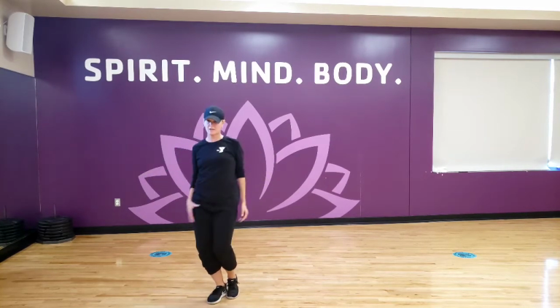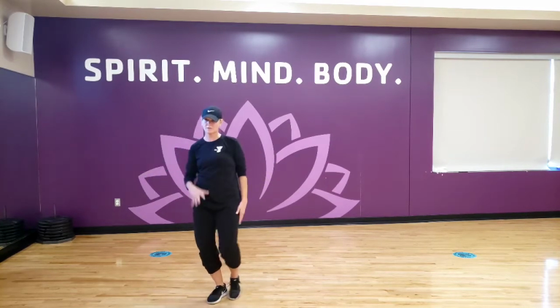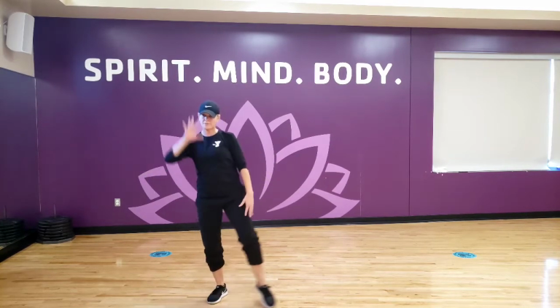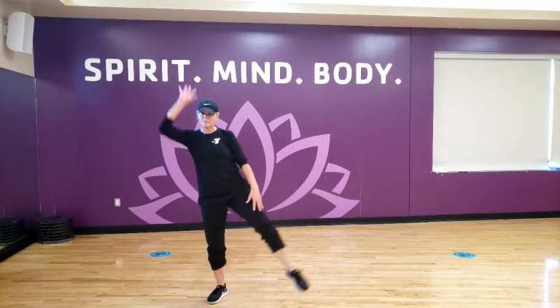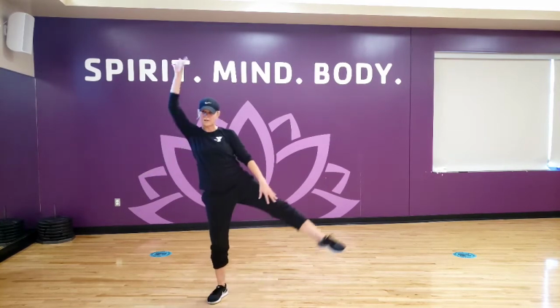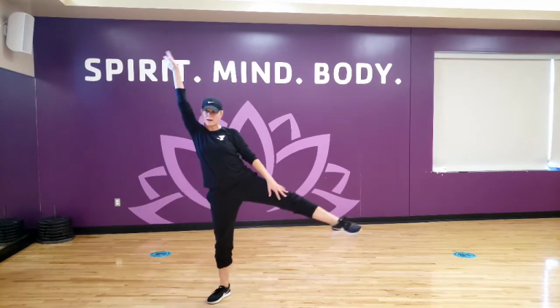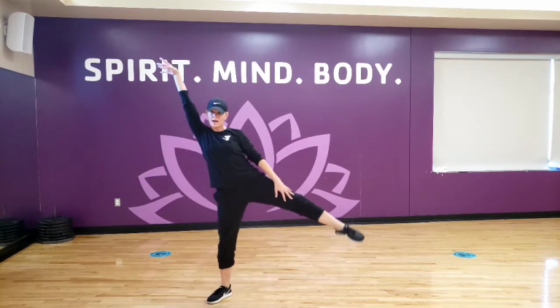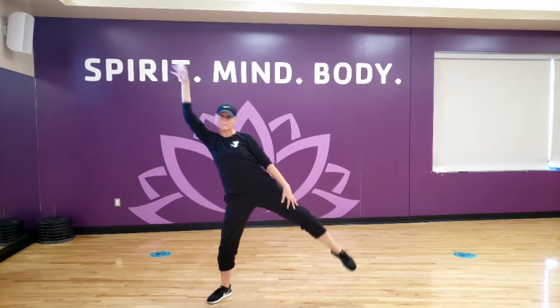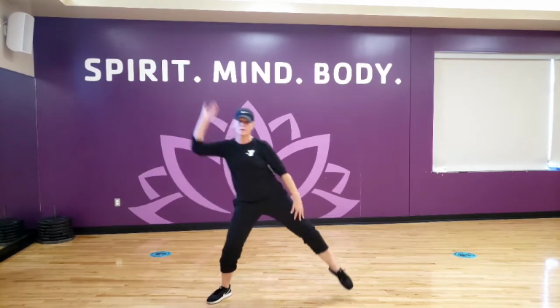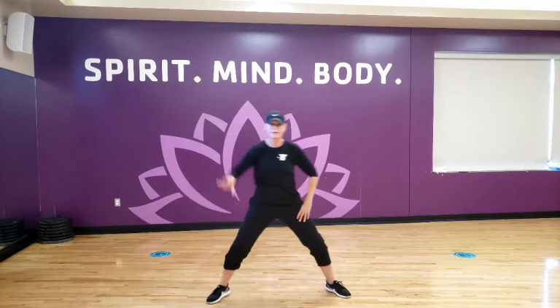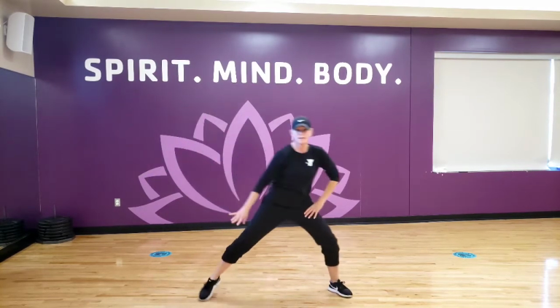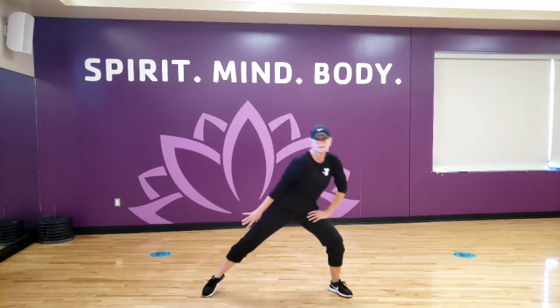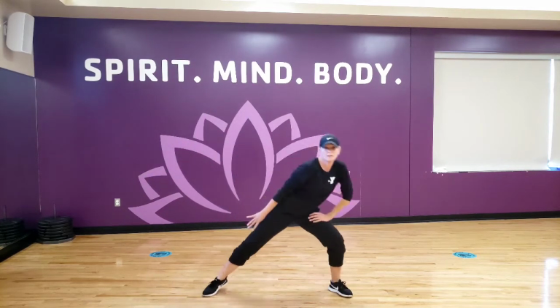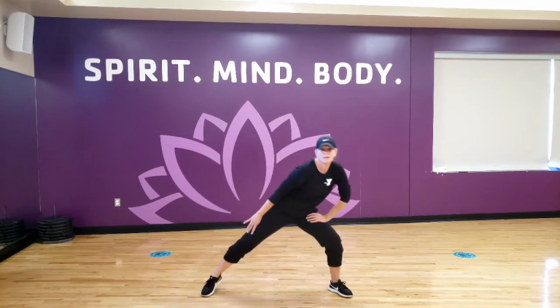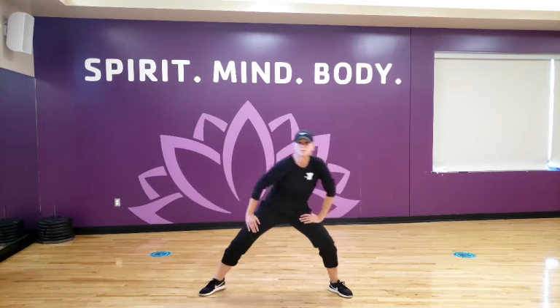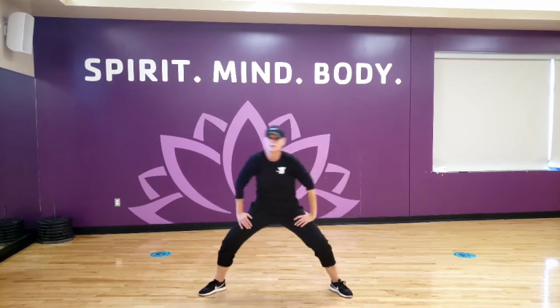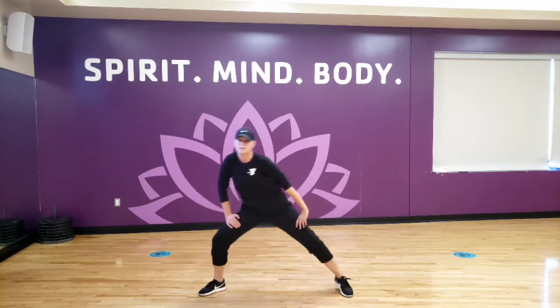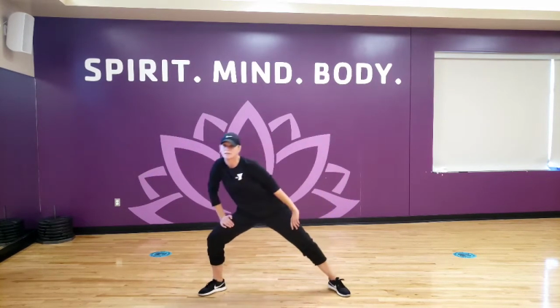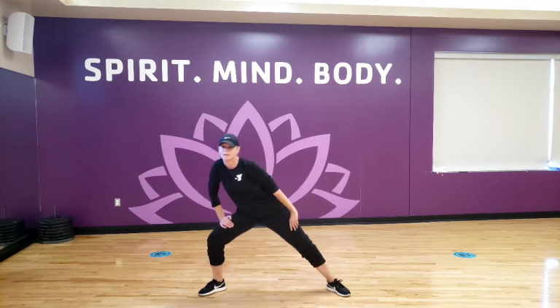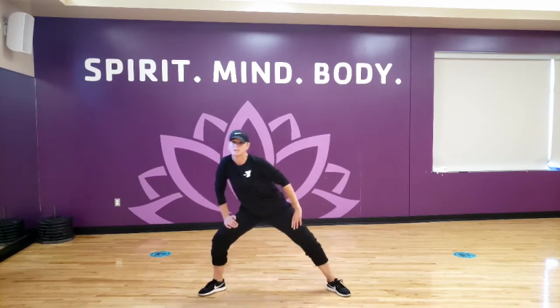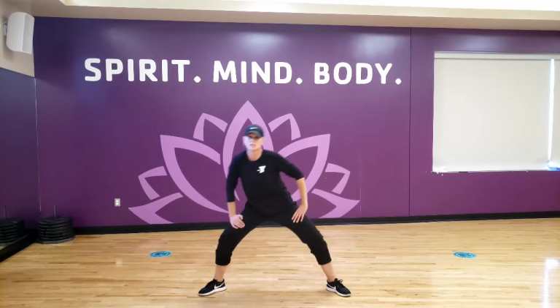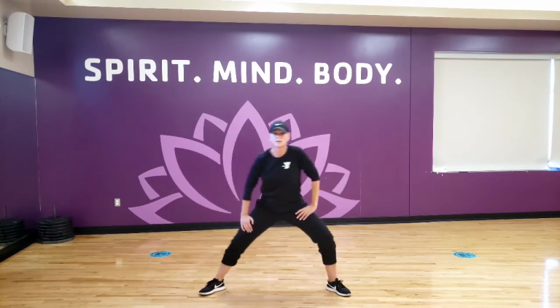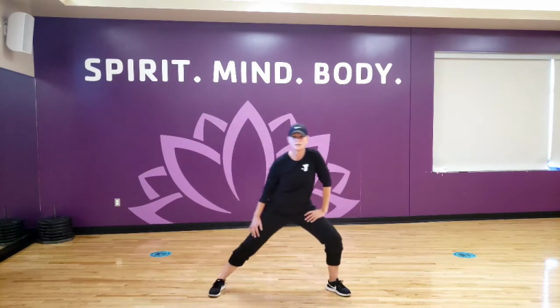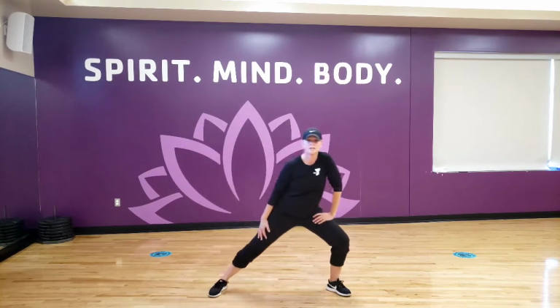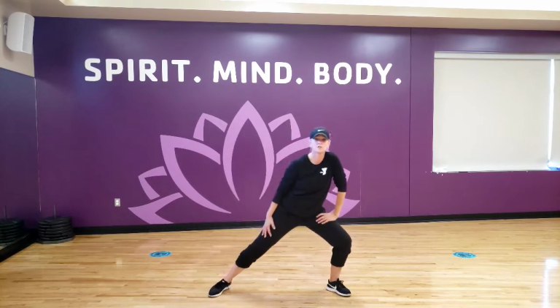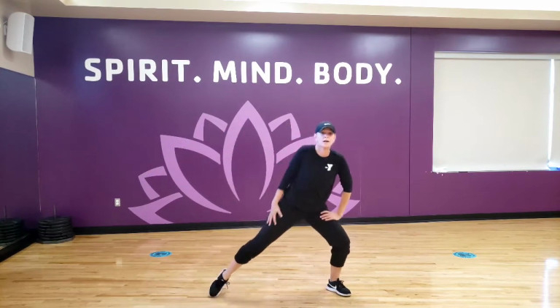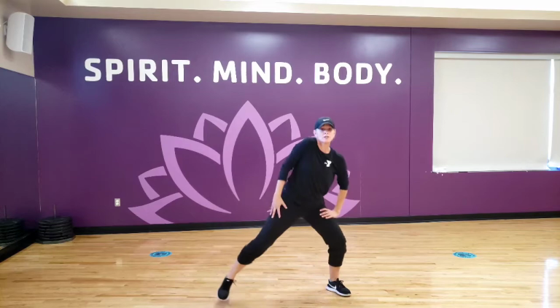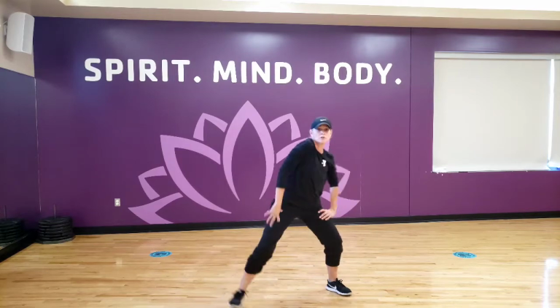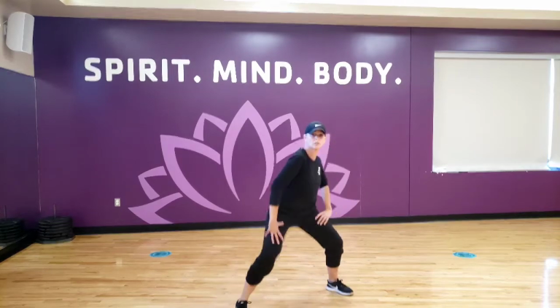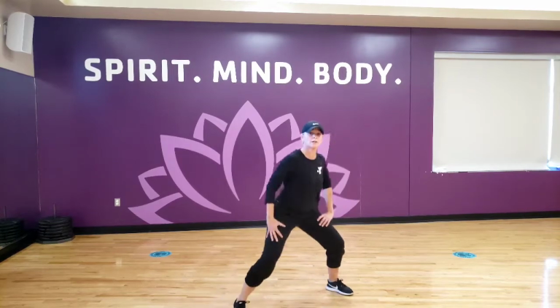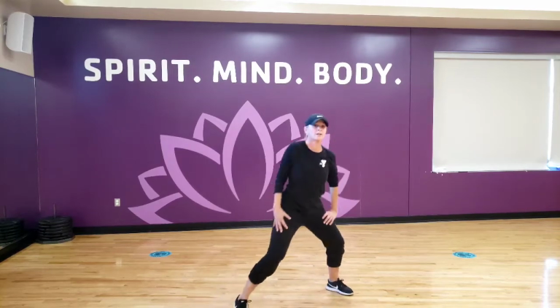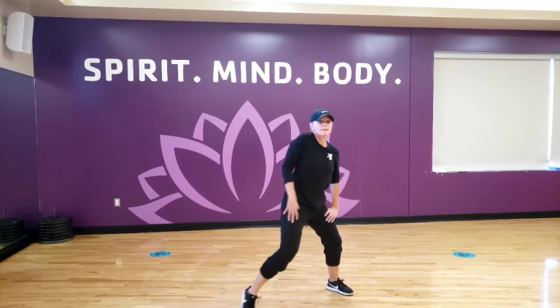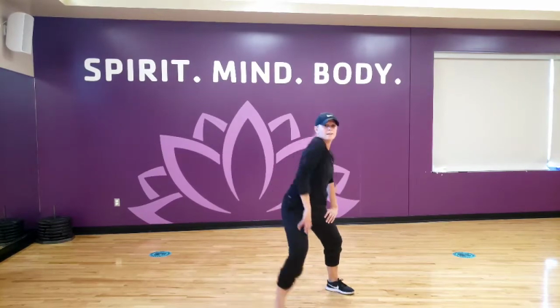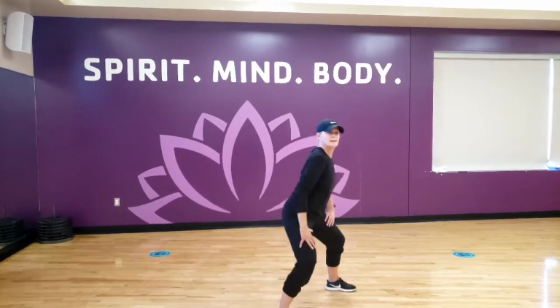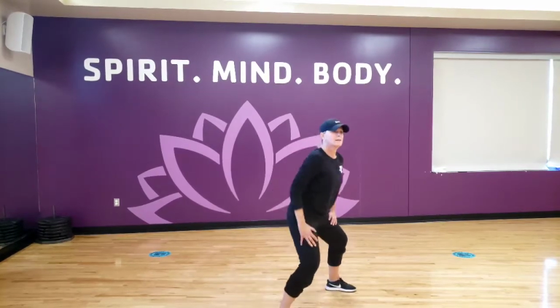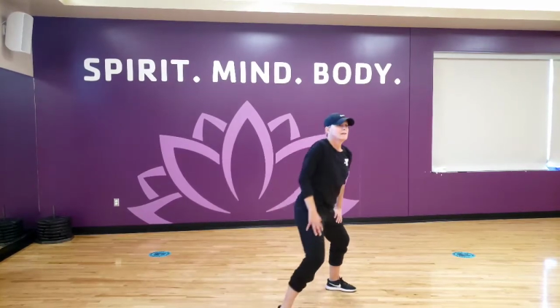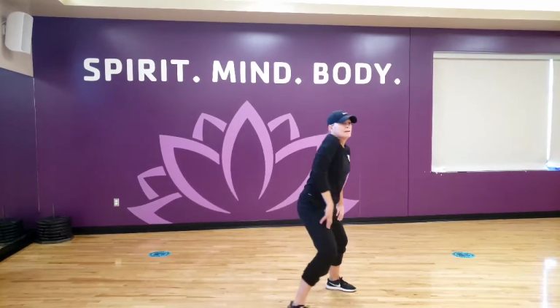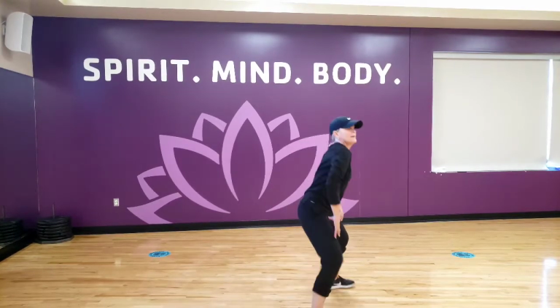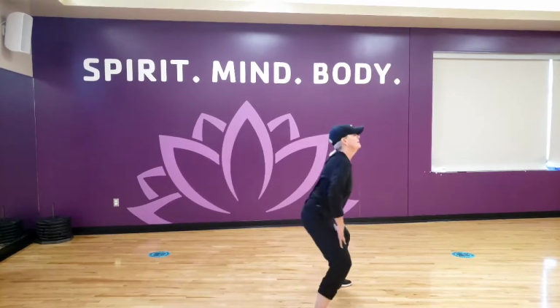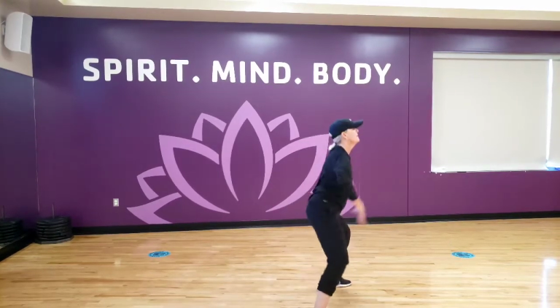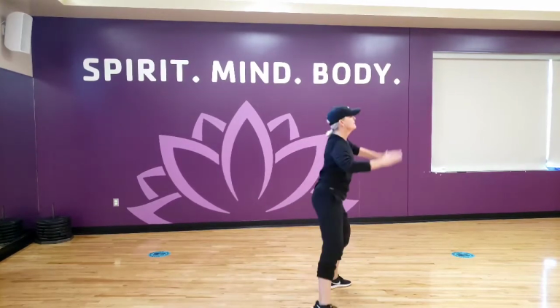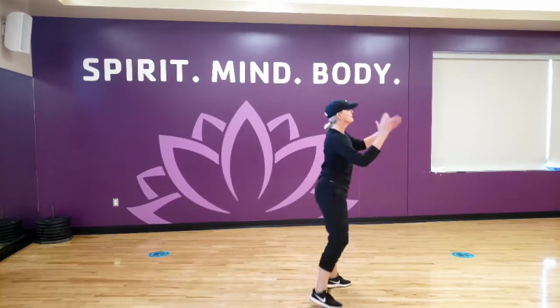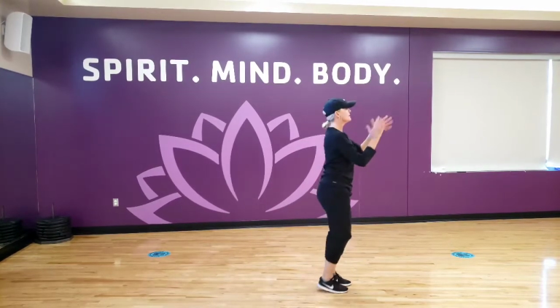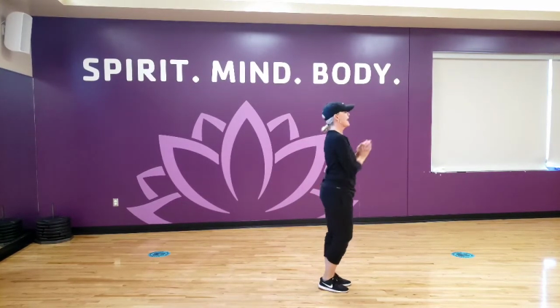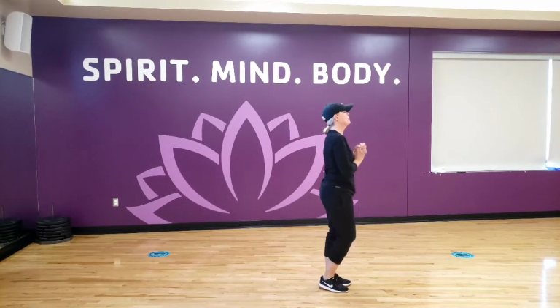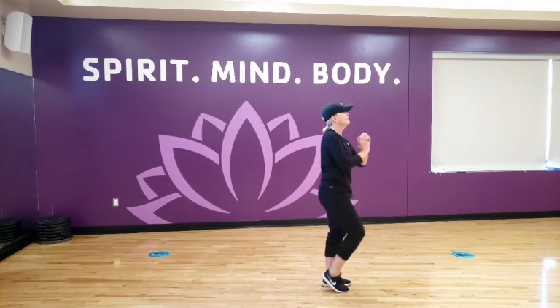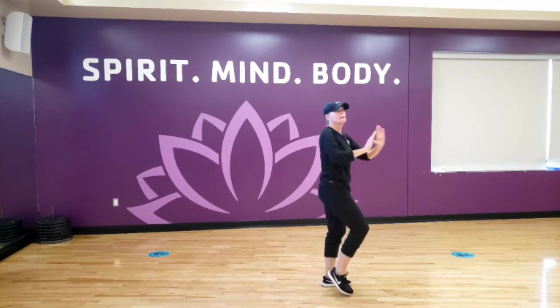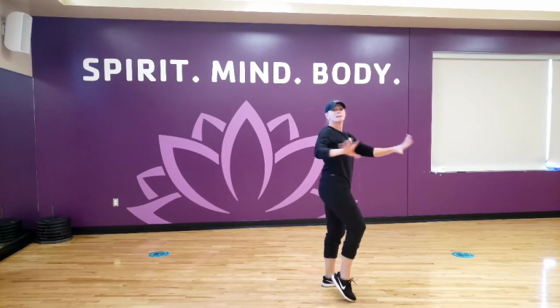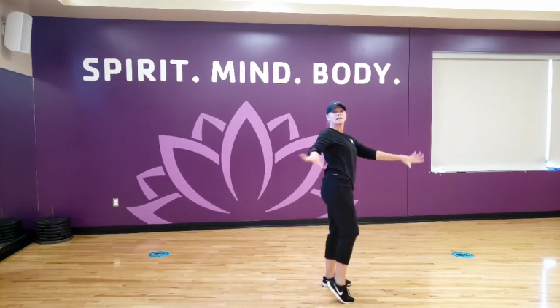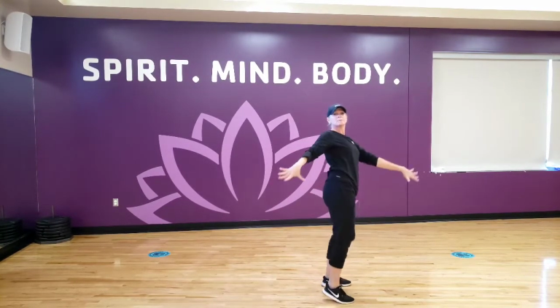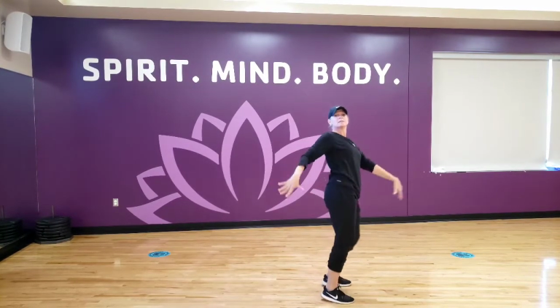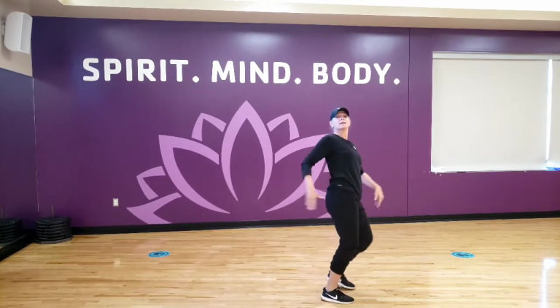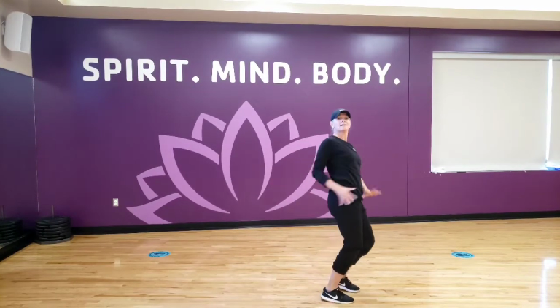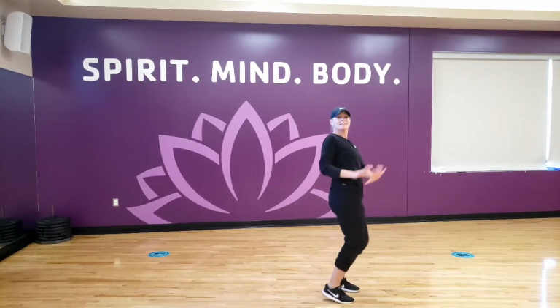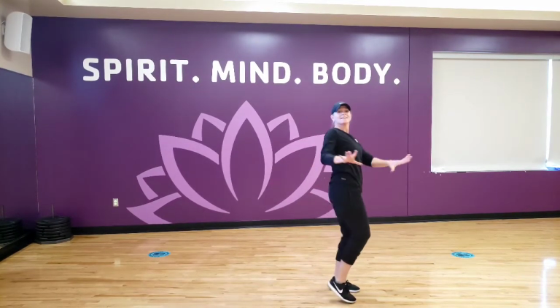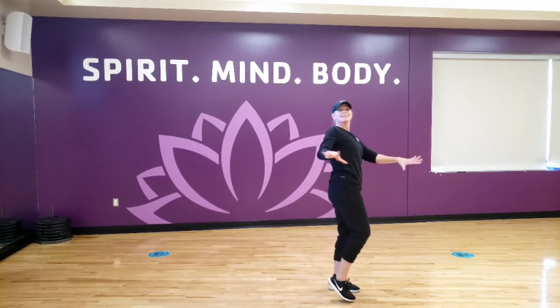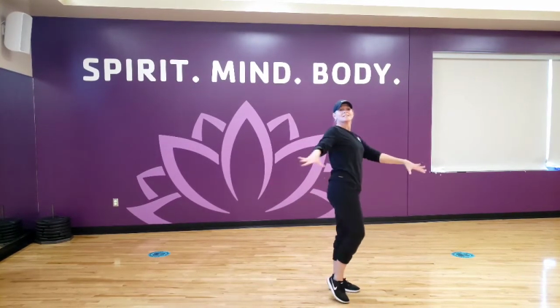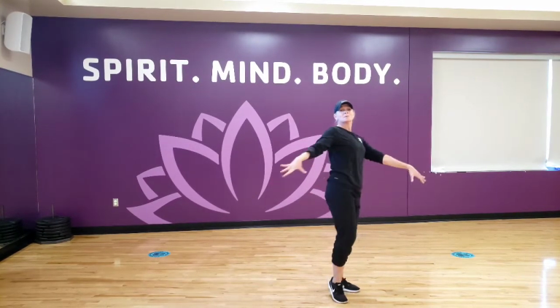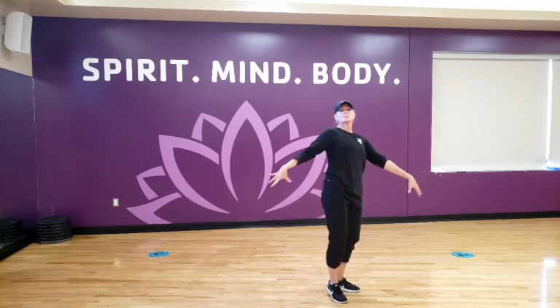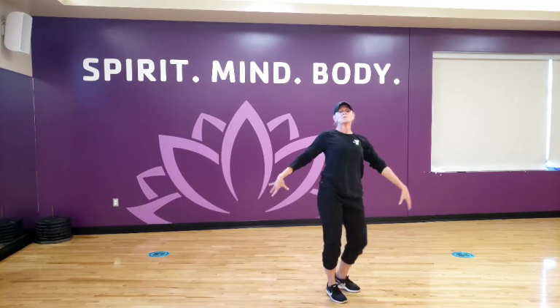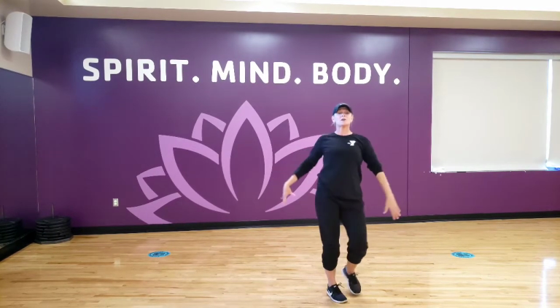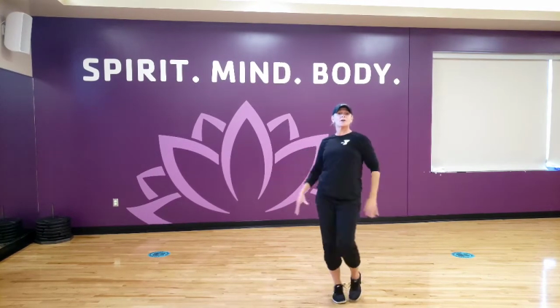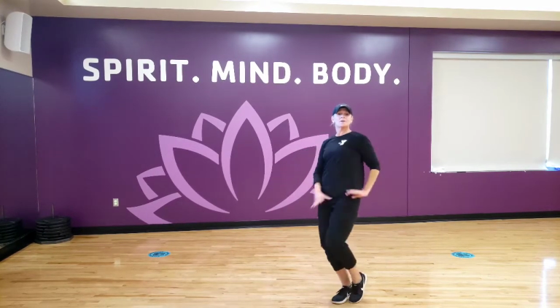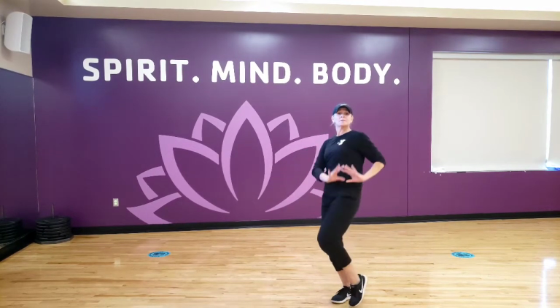Kick your left foot up. Lunge, lunge, lunge. Right shoulder, clap, hips. Swim those arms.